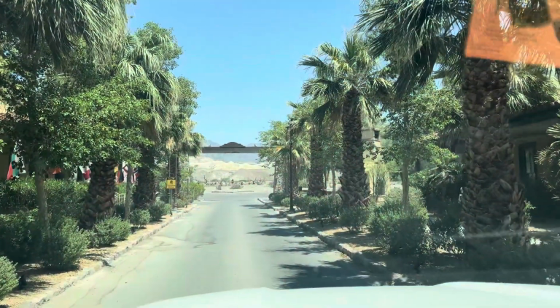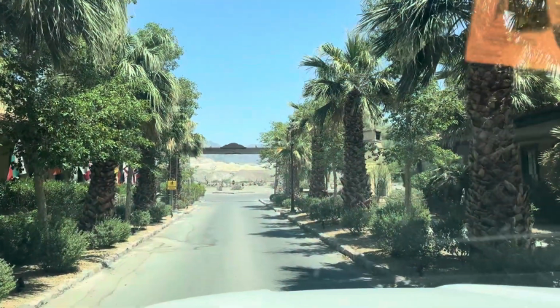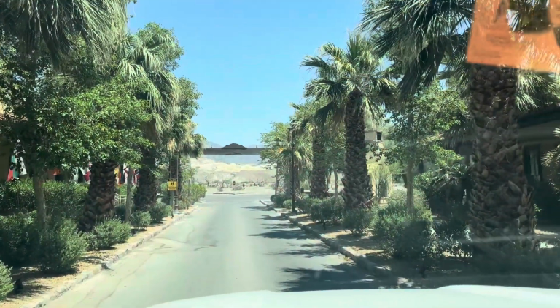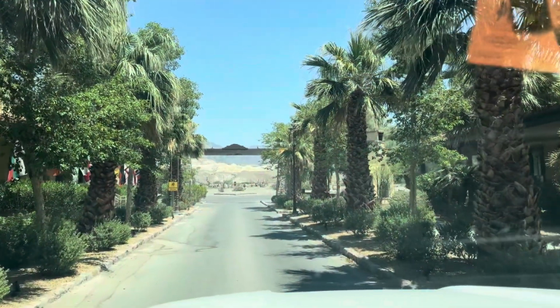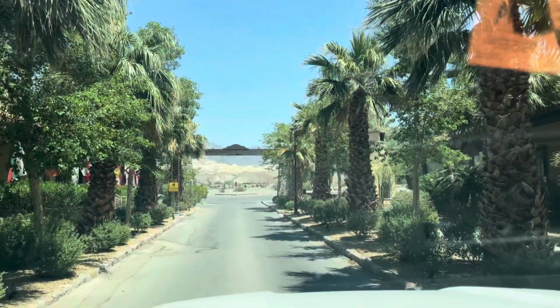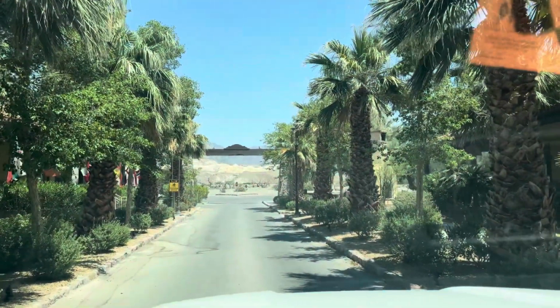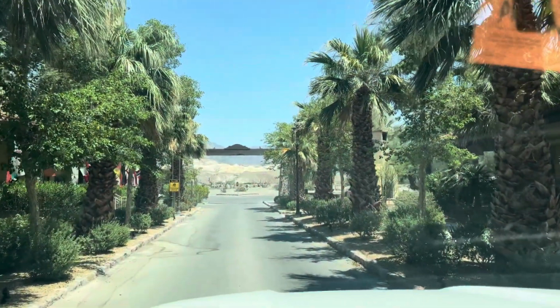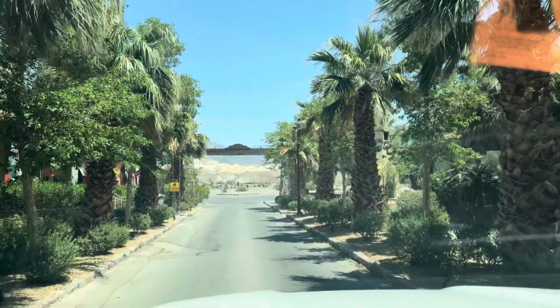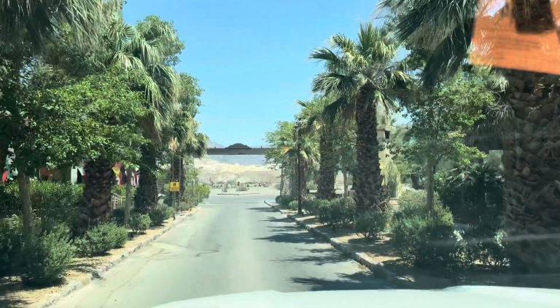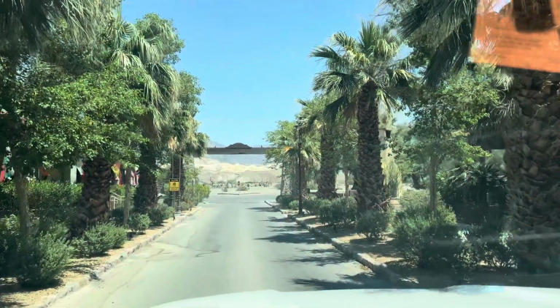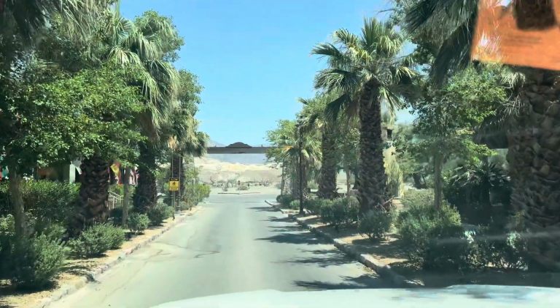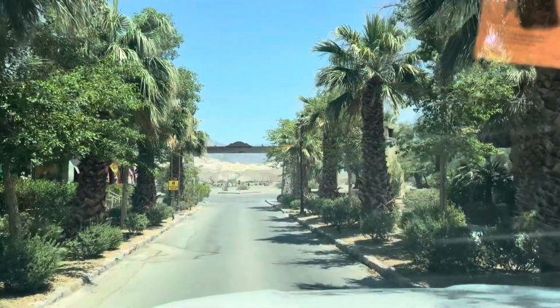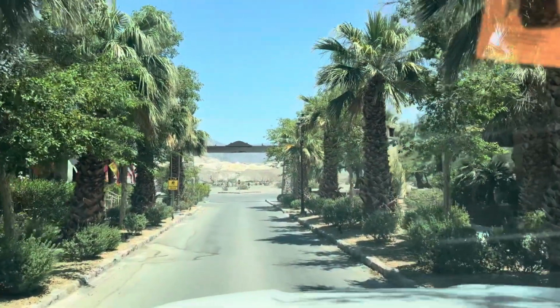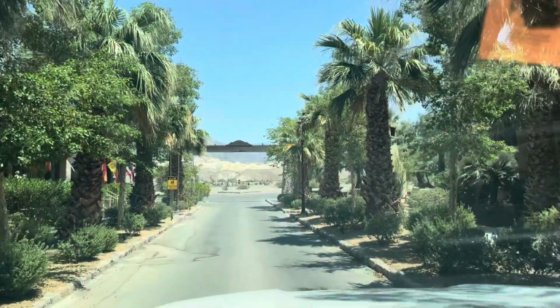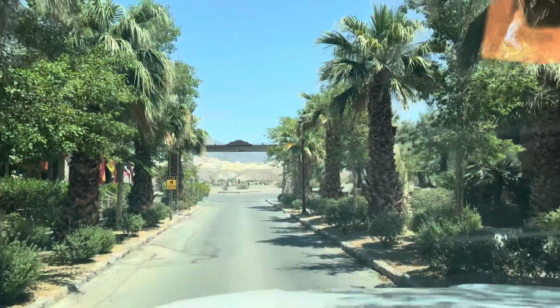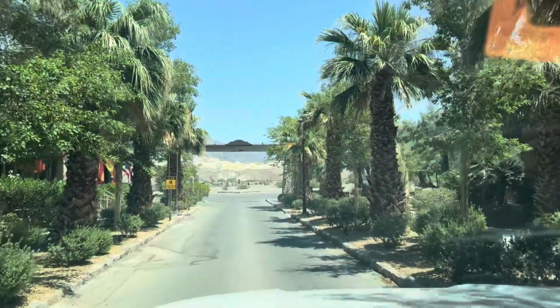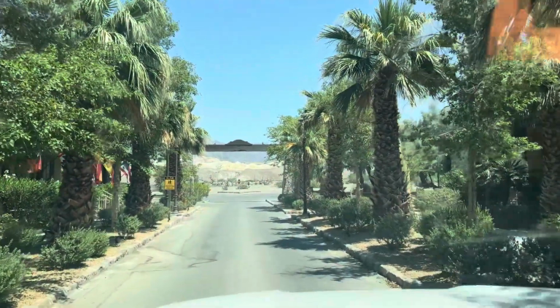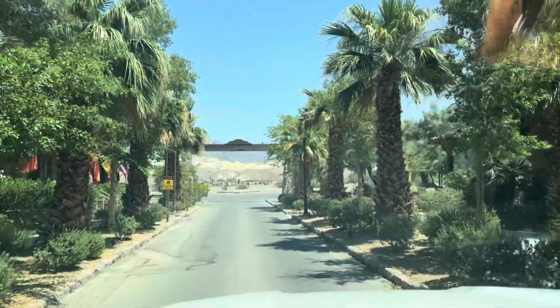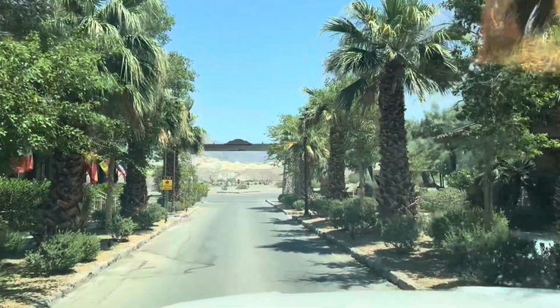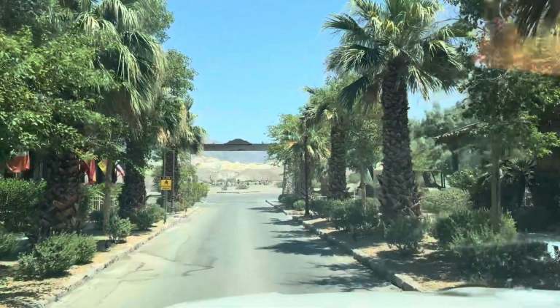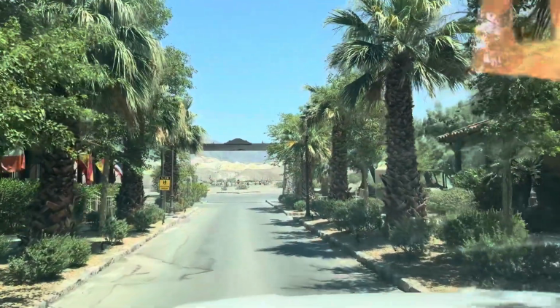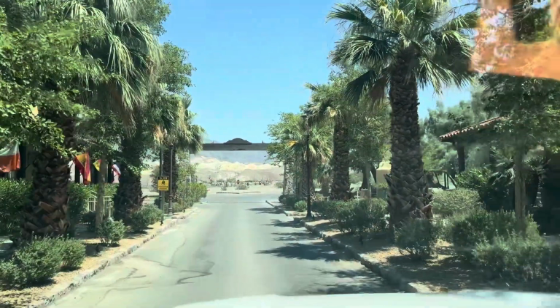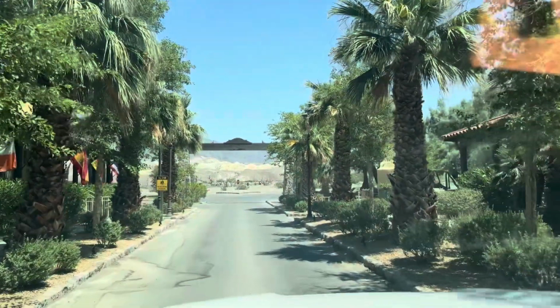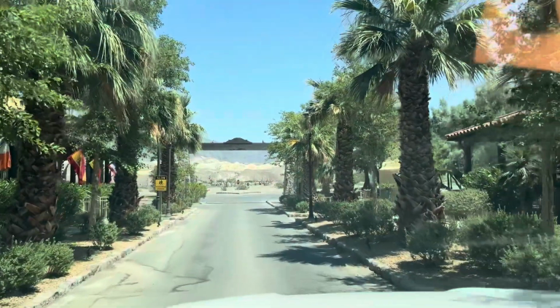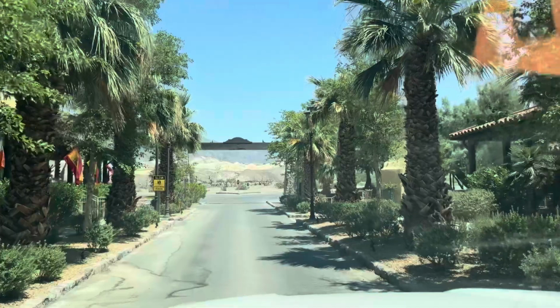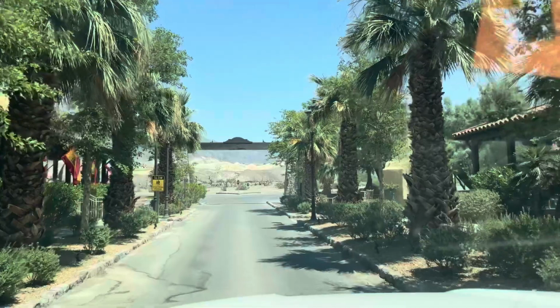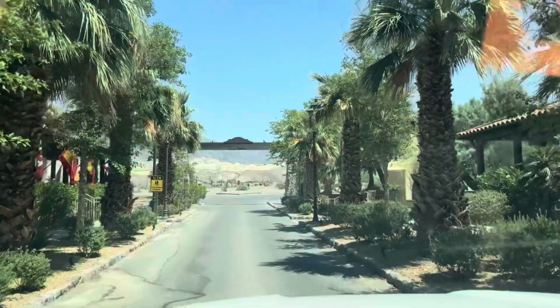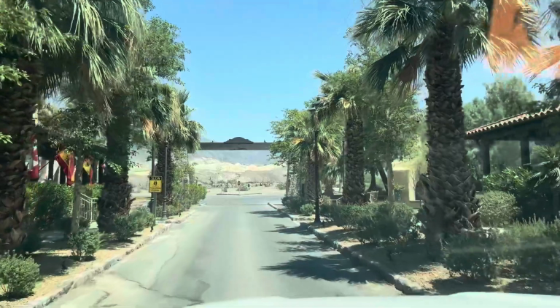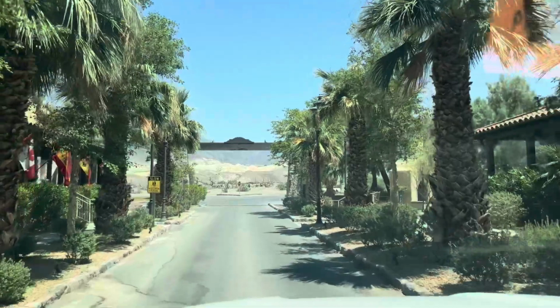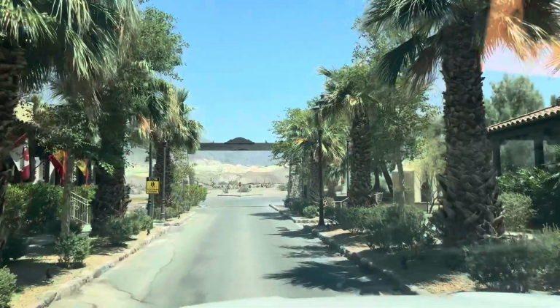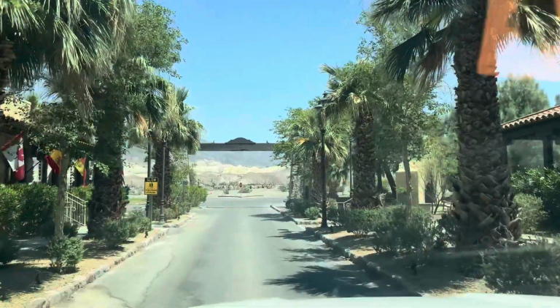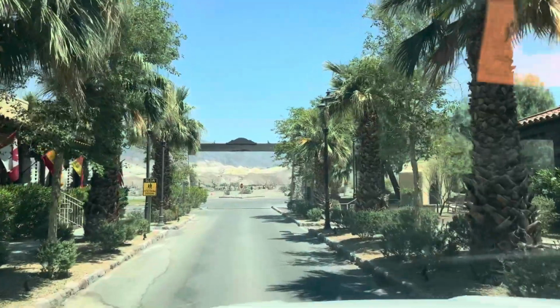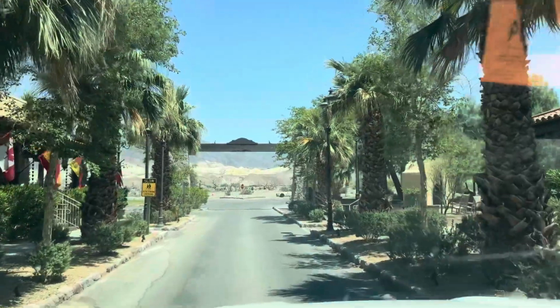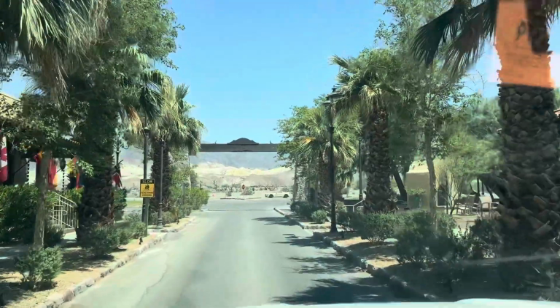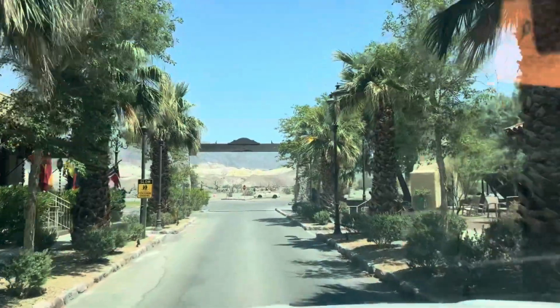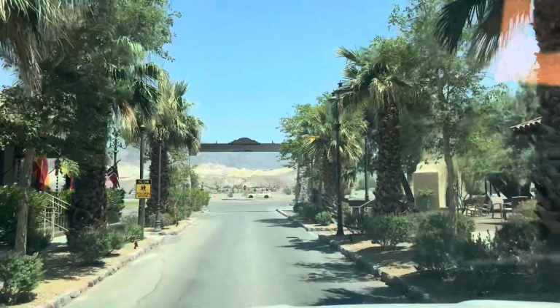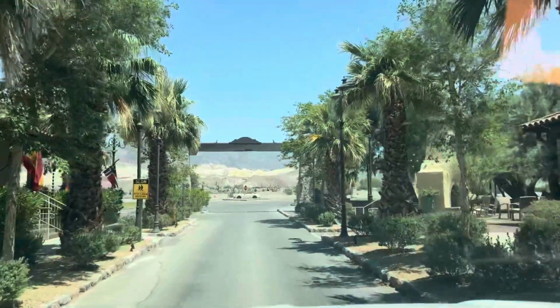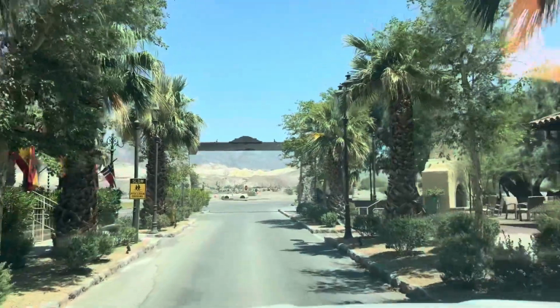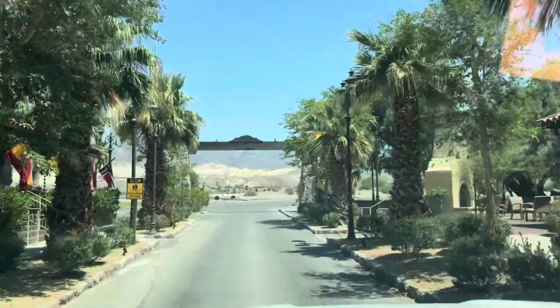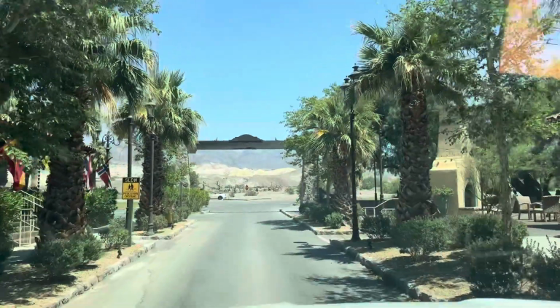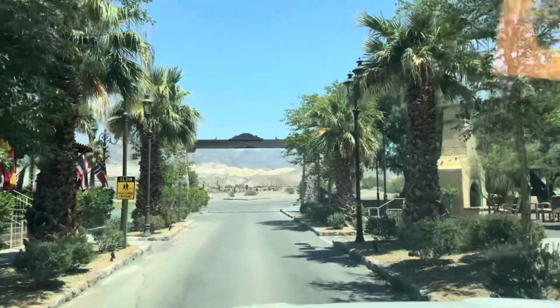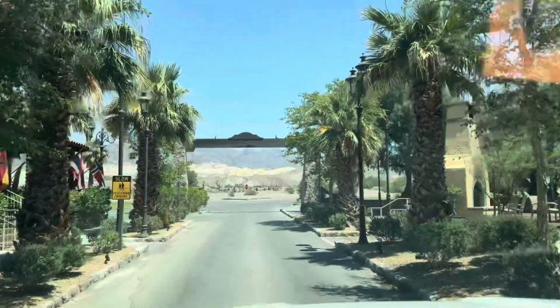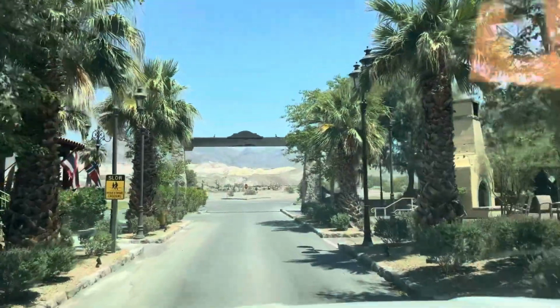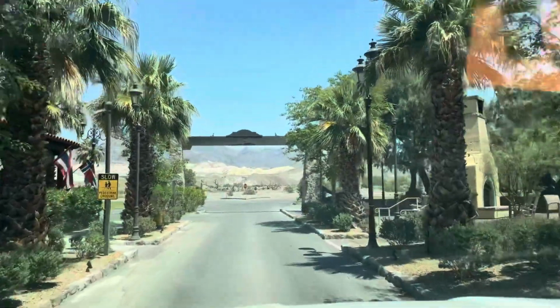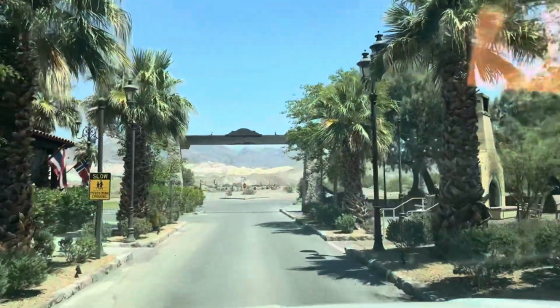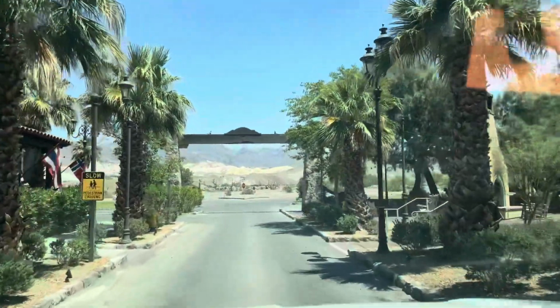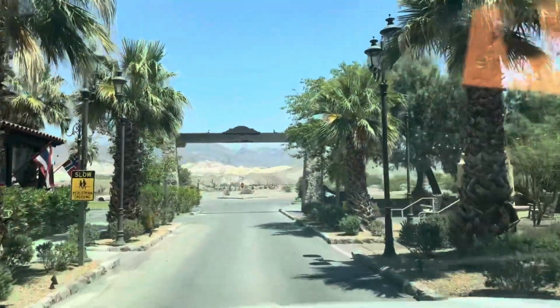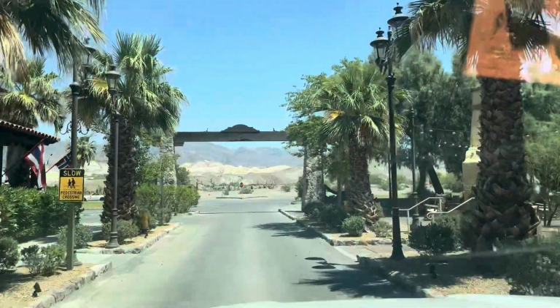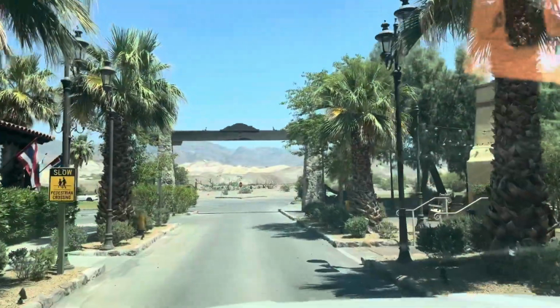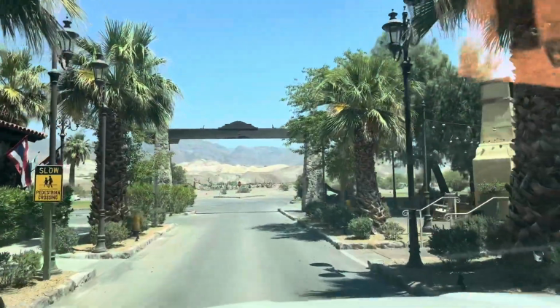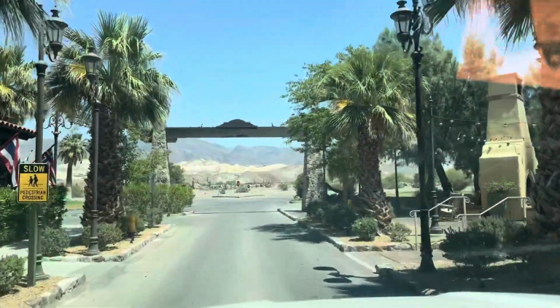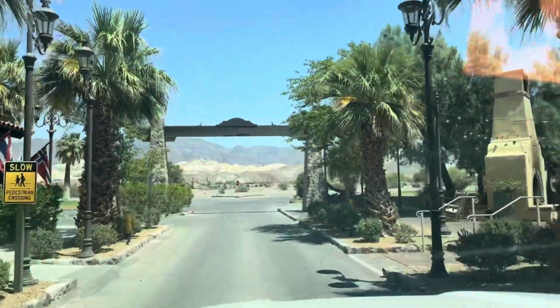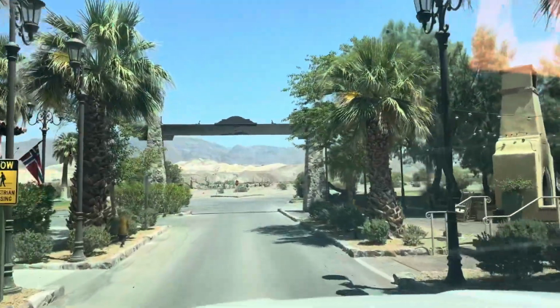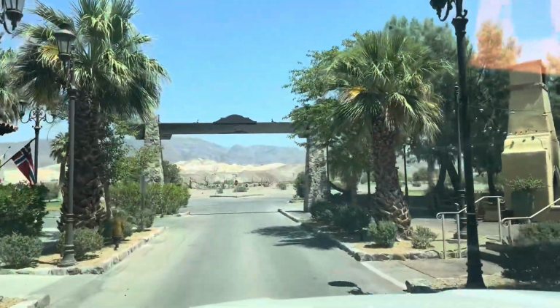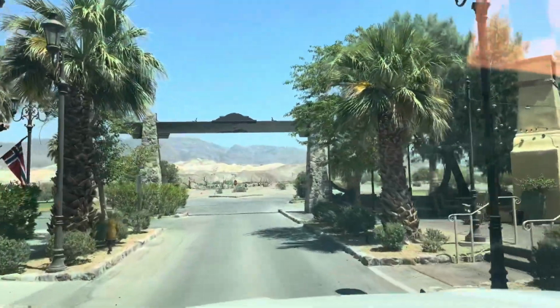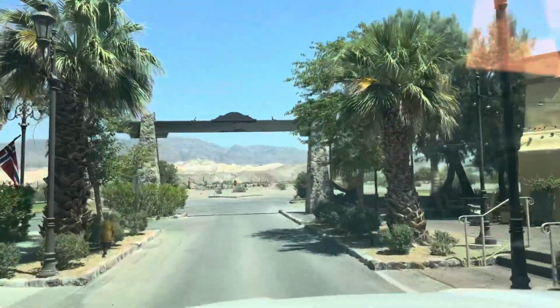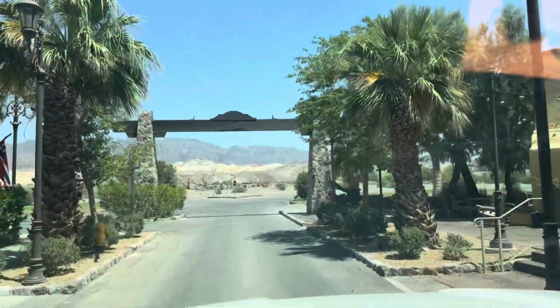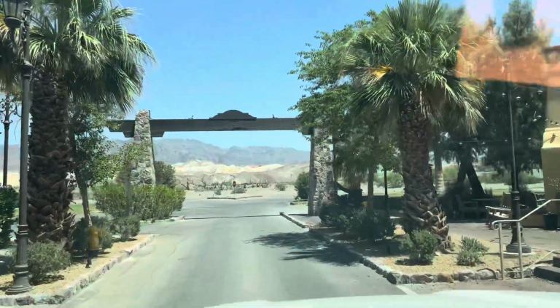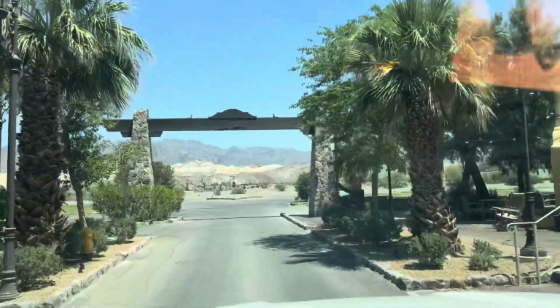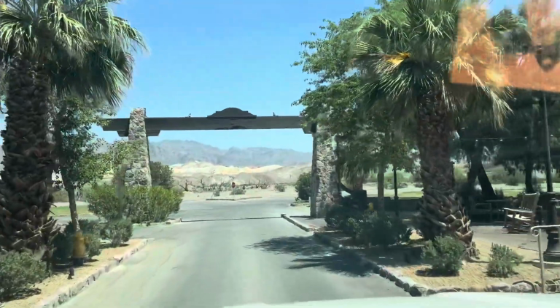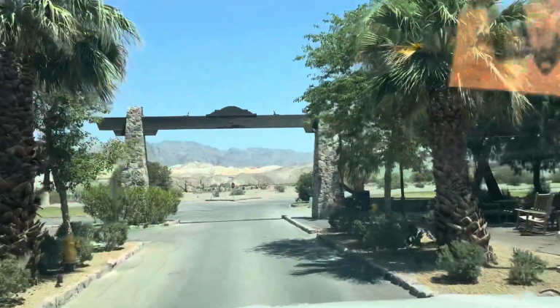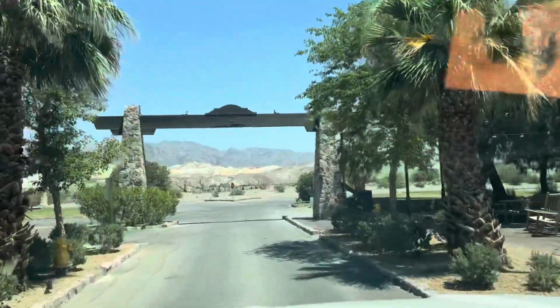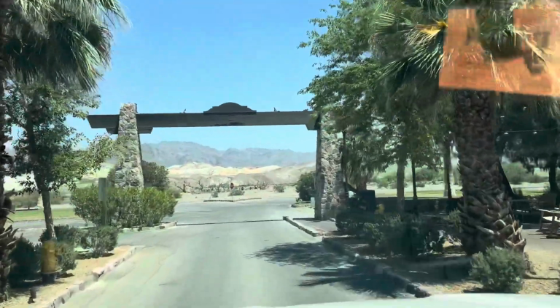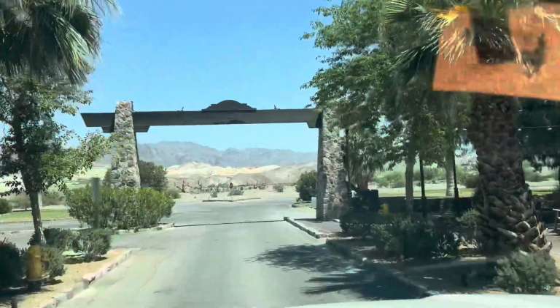We've had a nice ice cream. We're leaving the oasis in Death Valley, heading on to Badwater Creek.